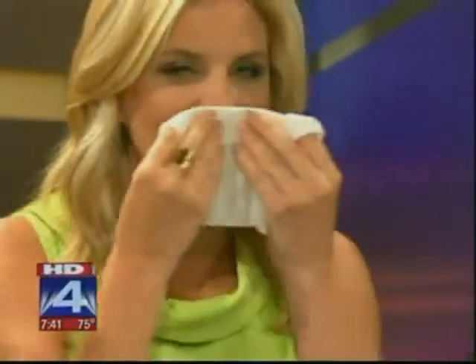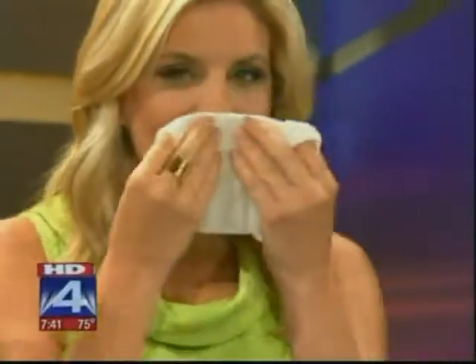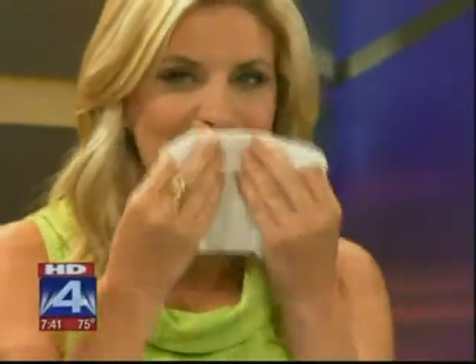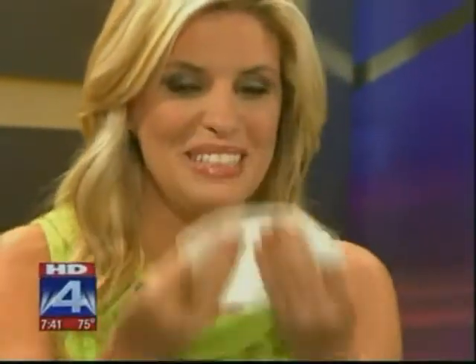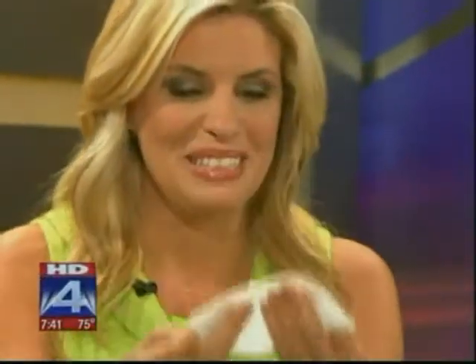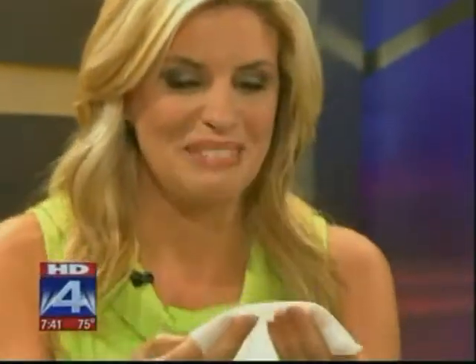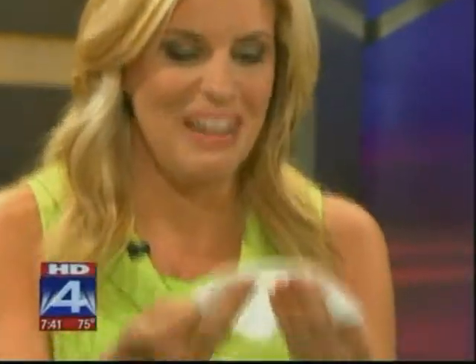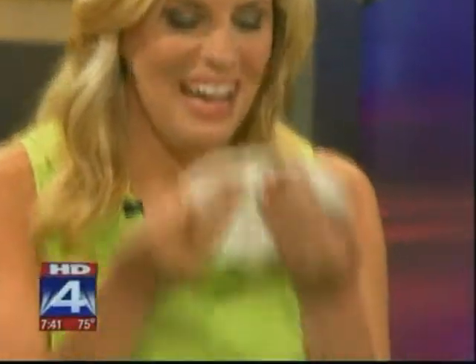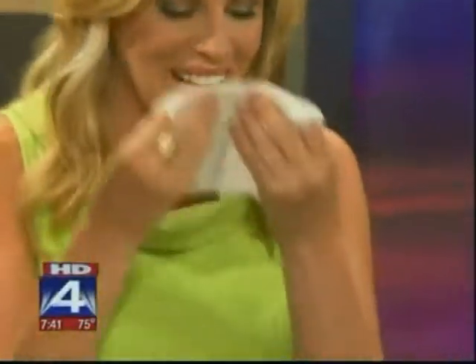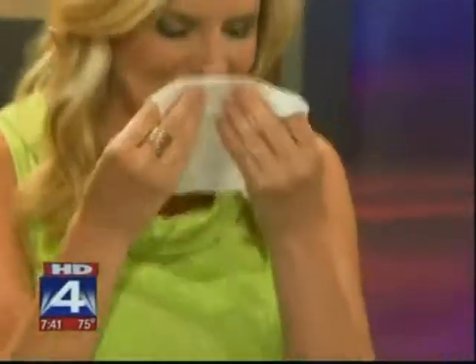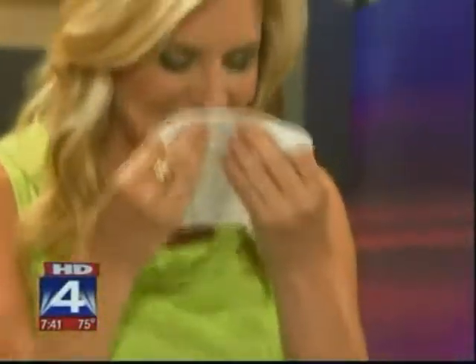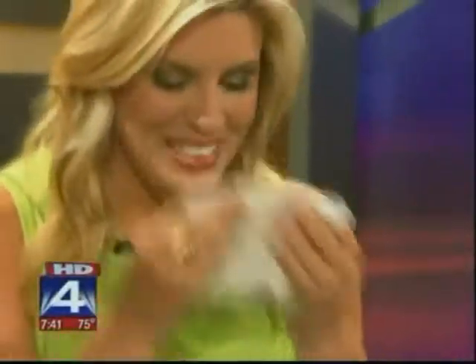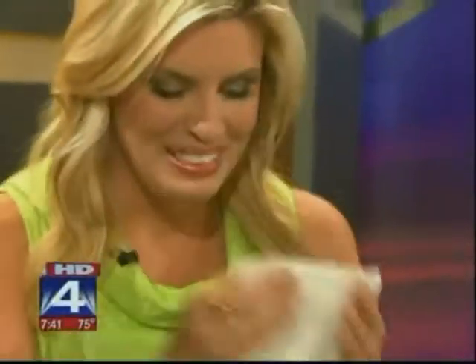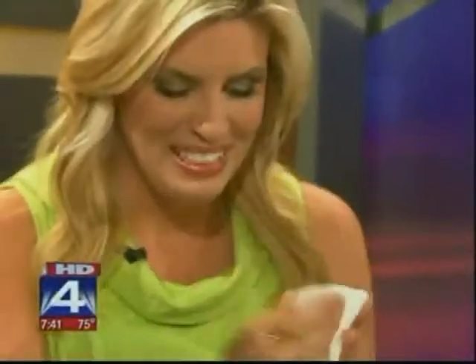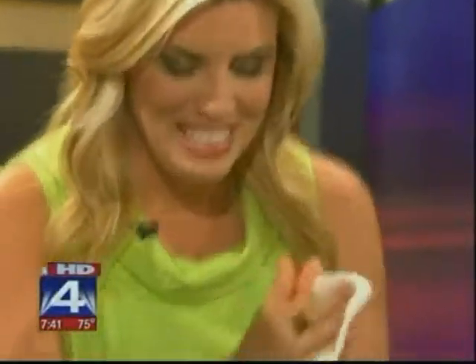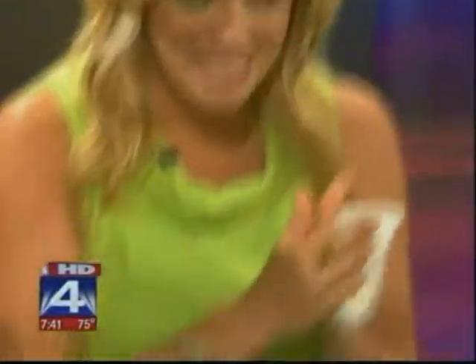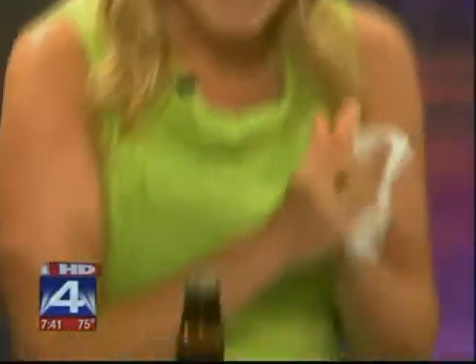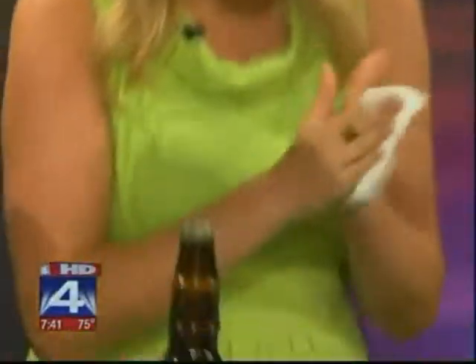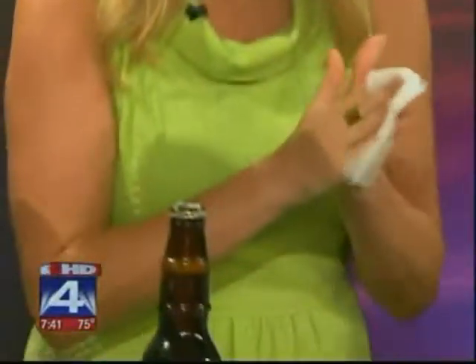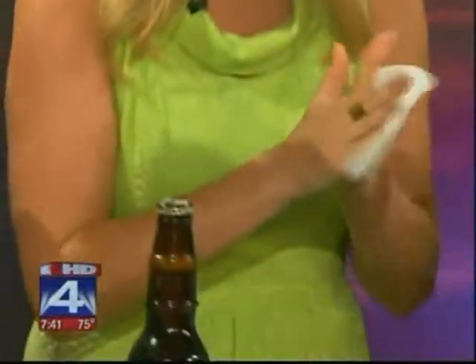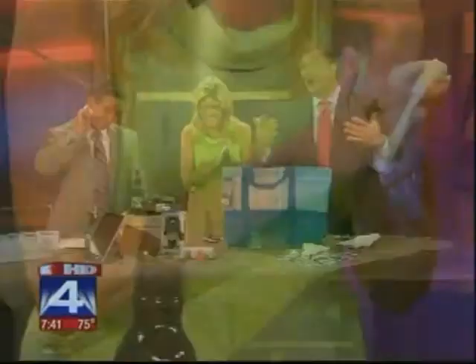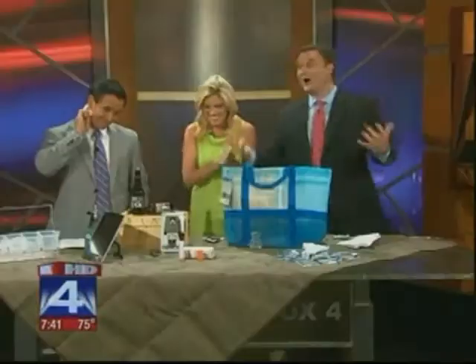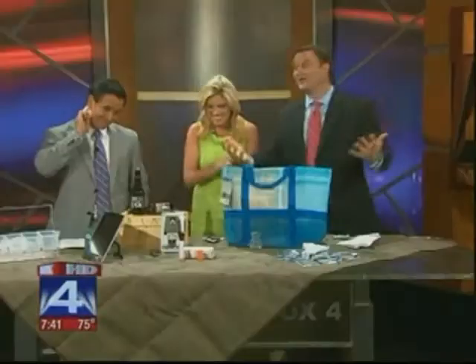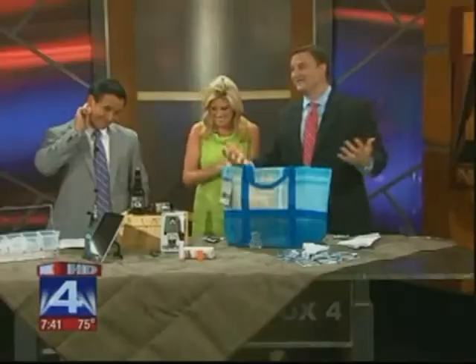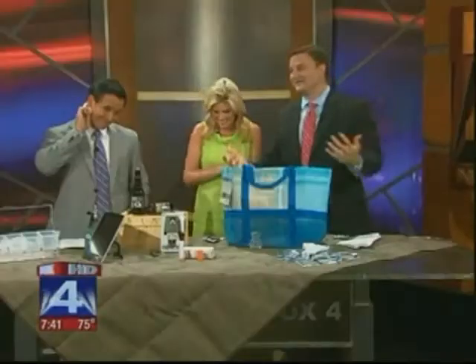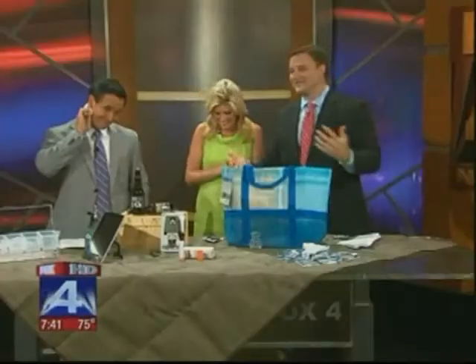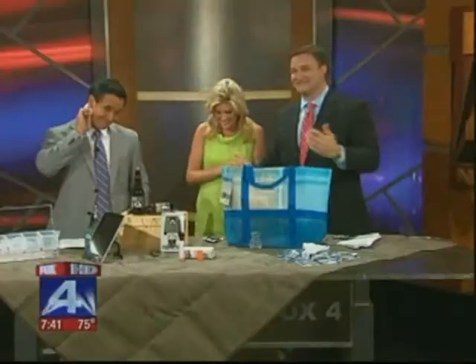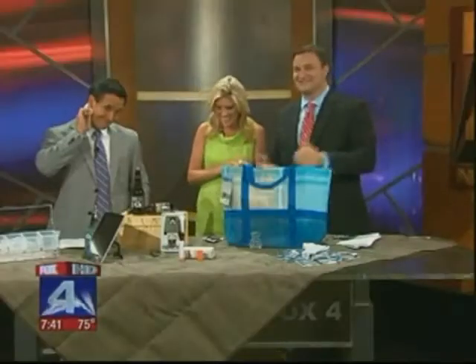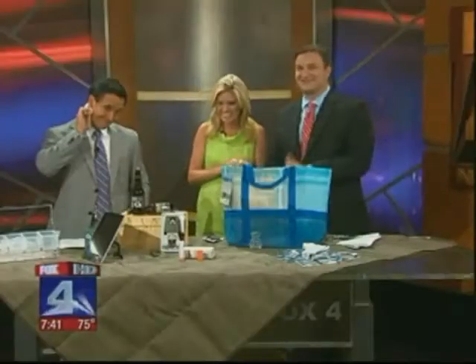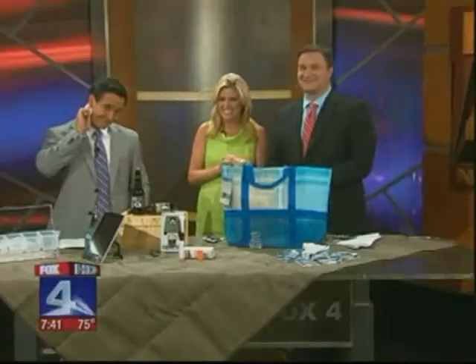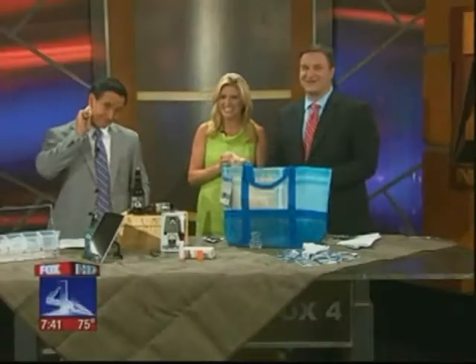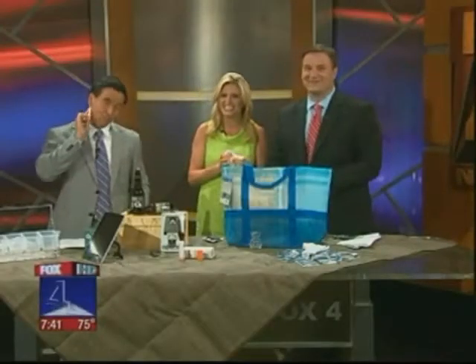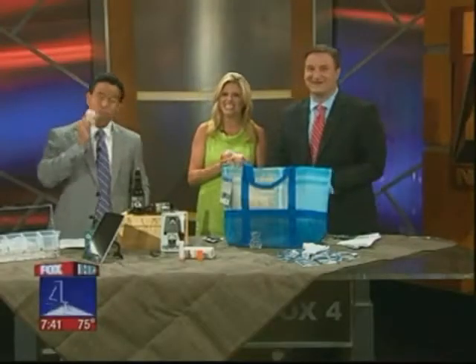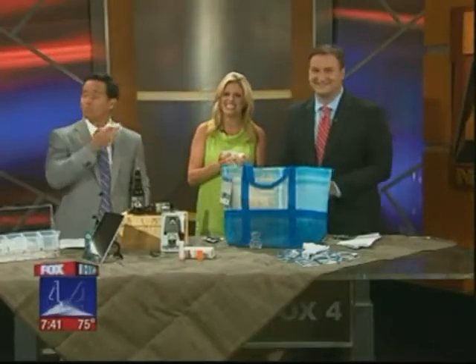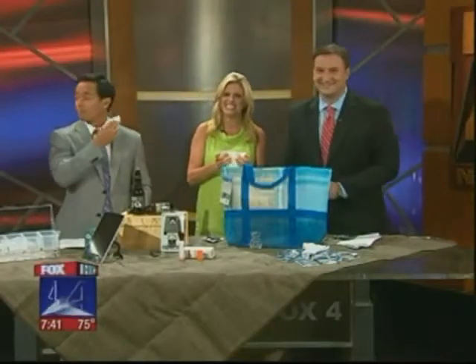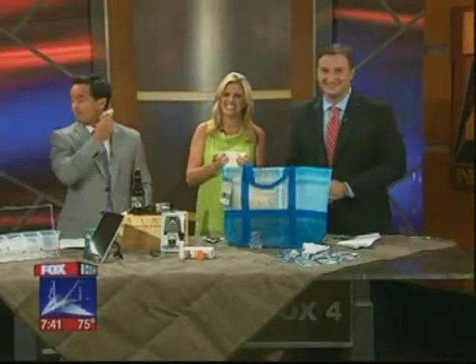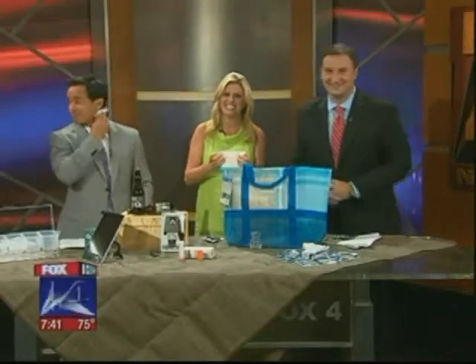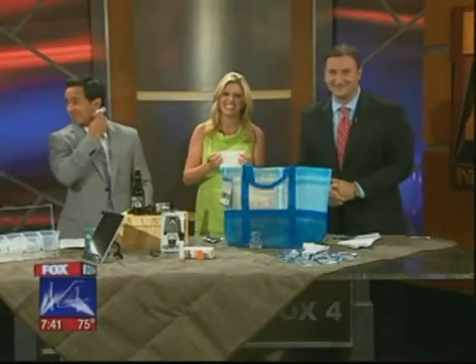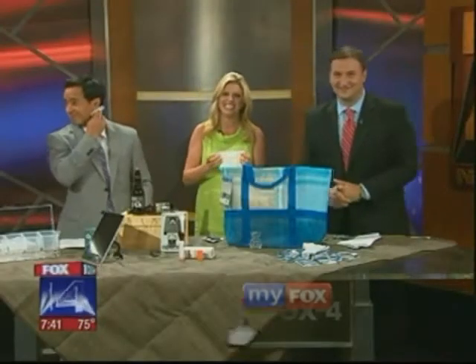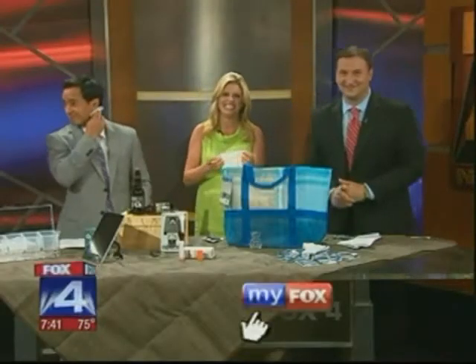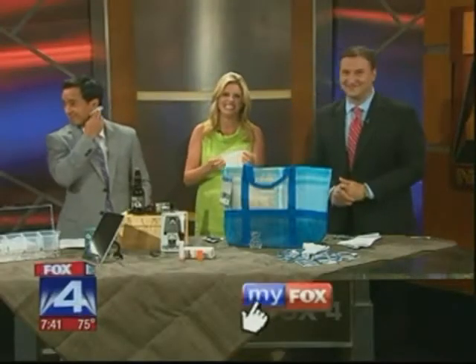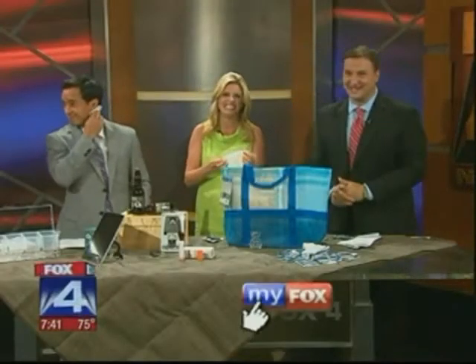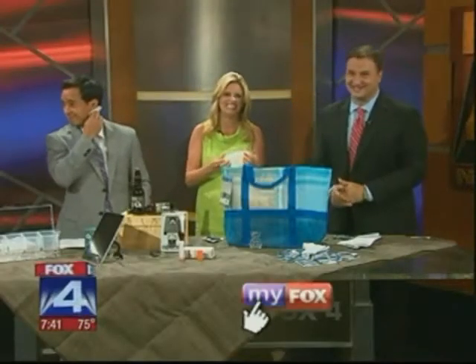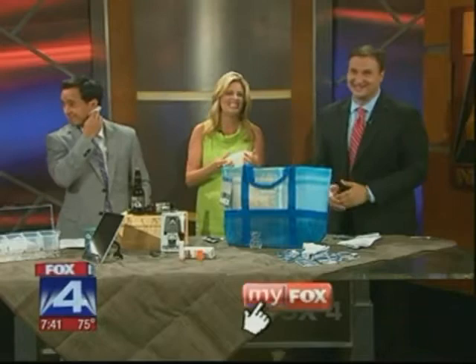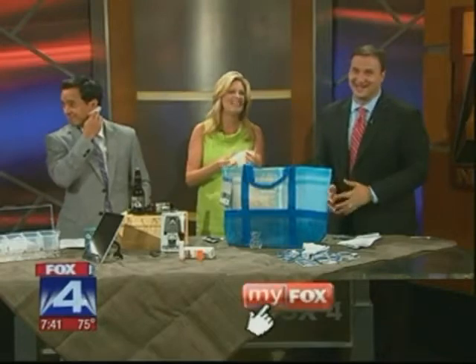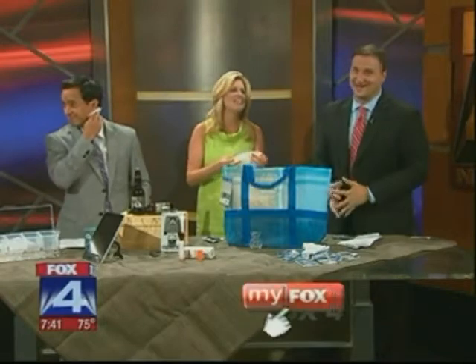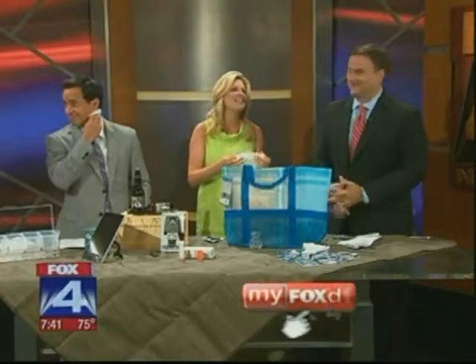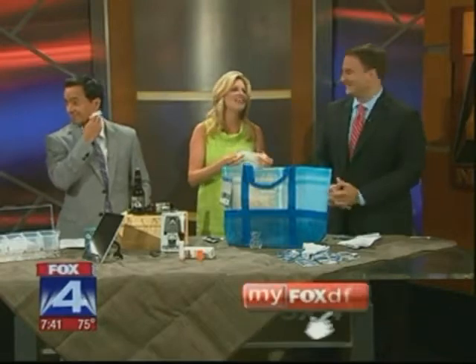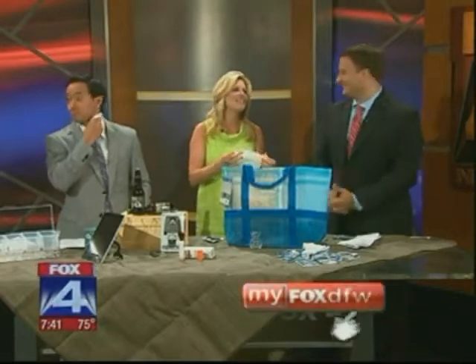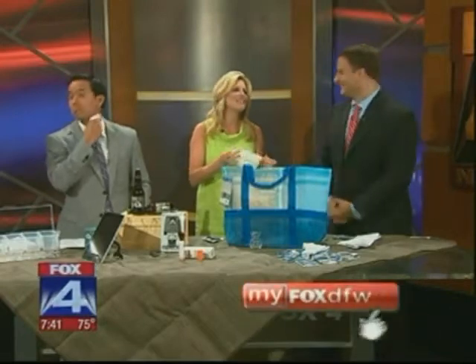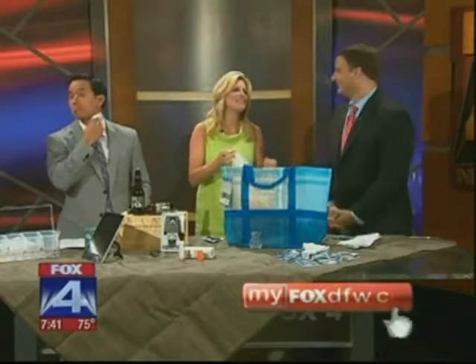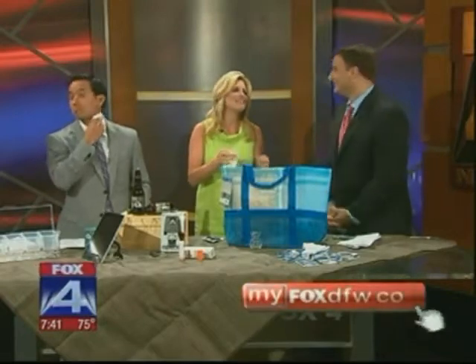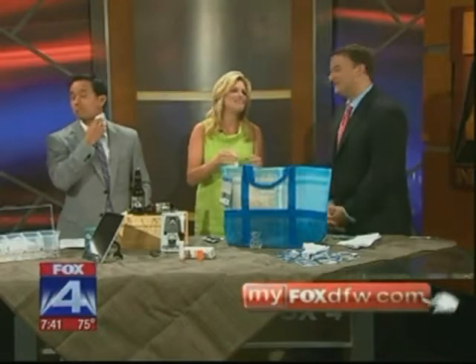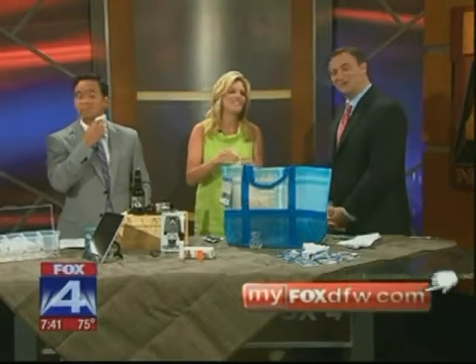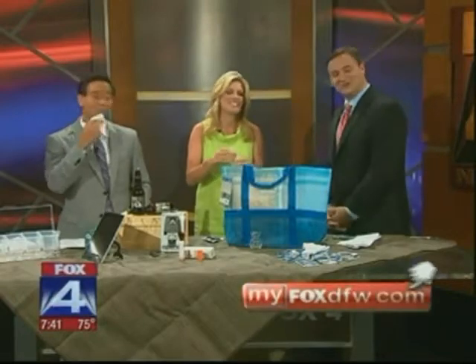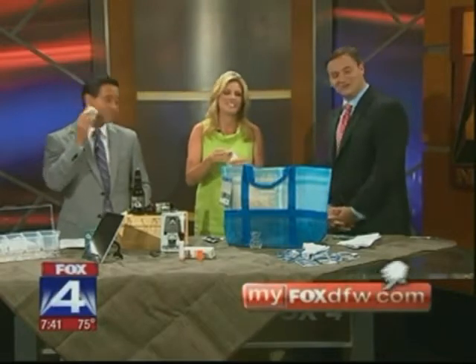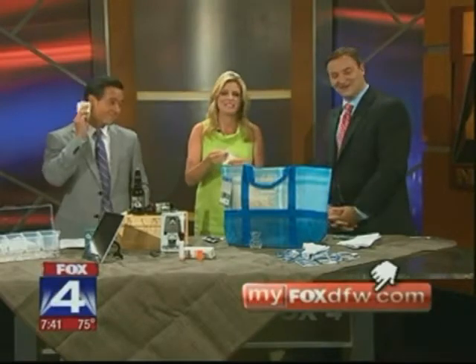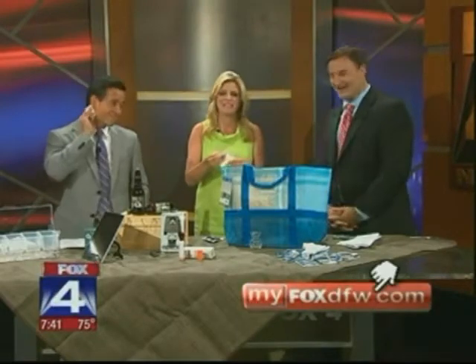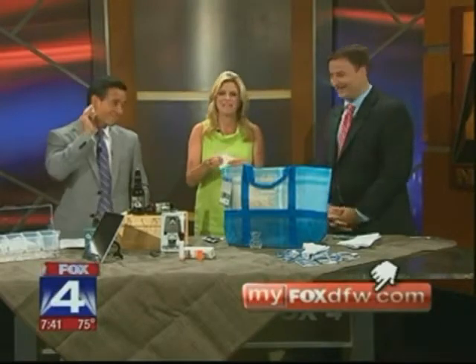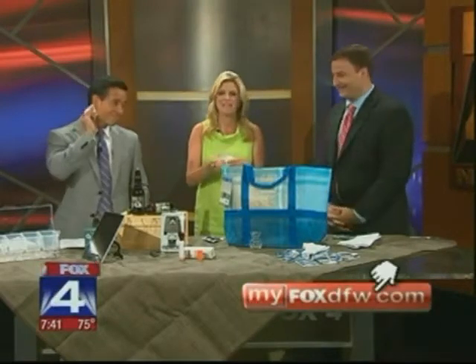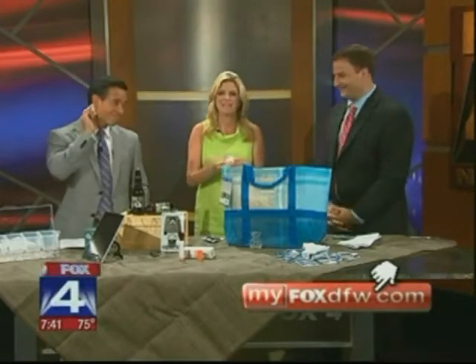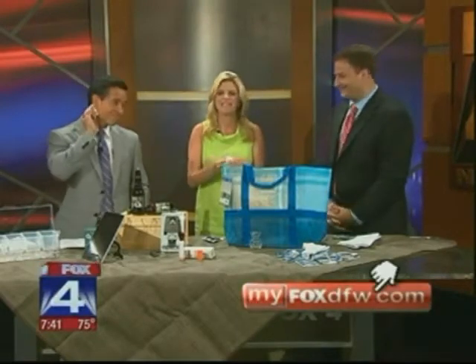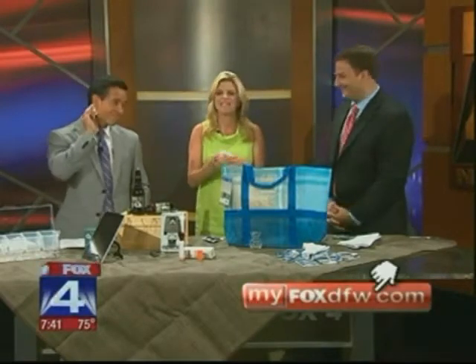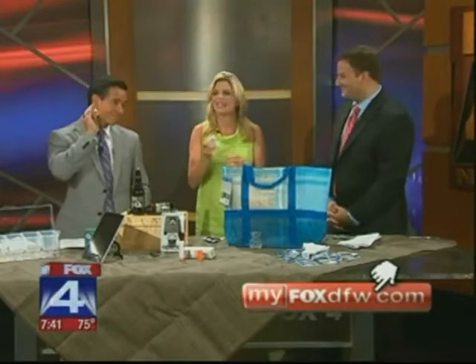This is good stuff — it does smell great. All of this good stuff can be found at myboxdfw.com. Thank you so much, Steve.